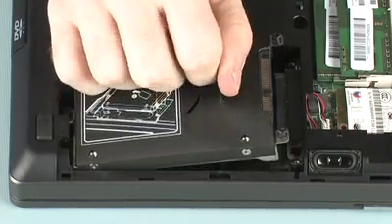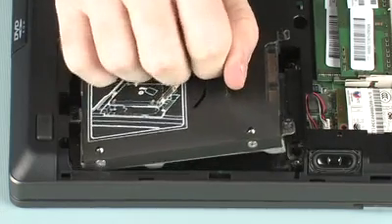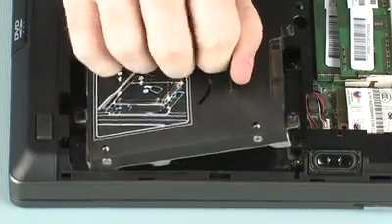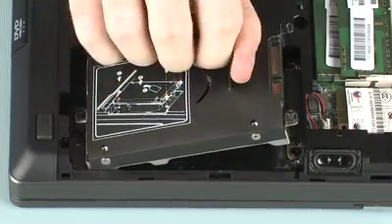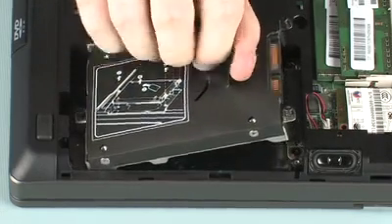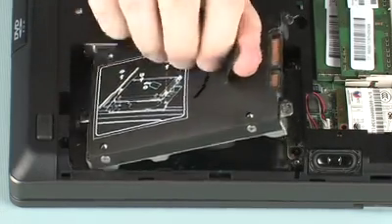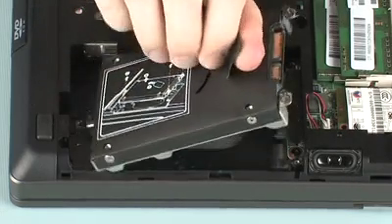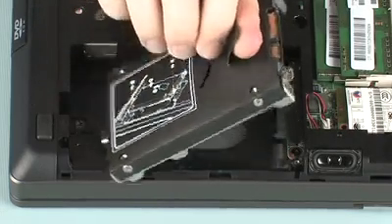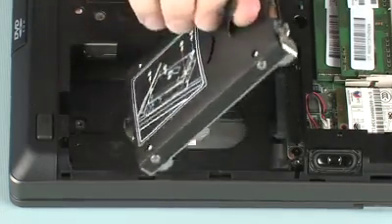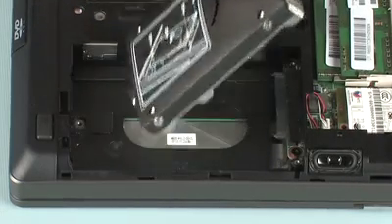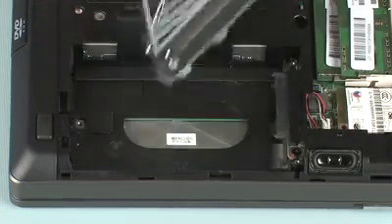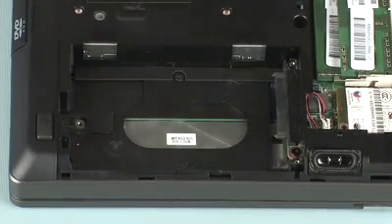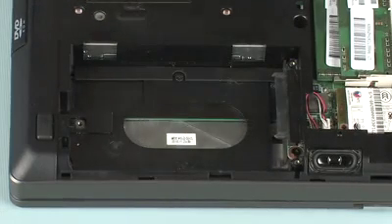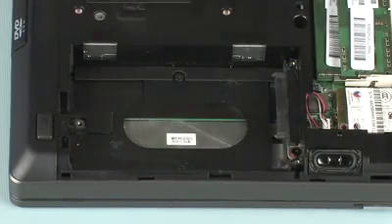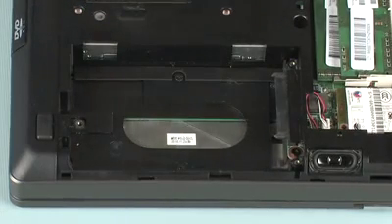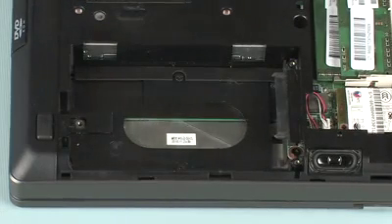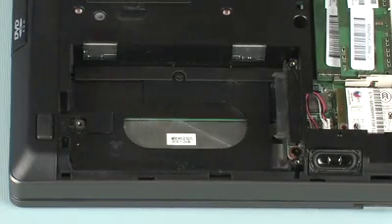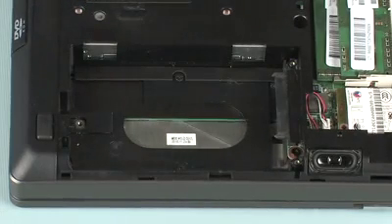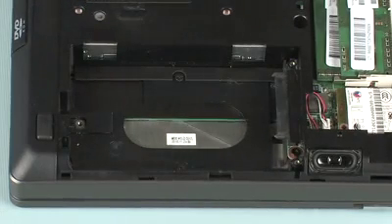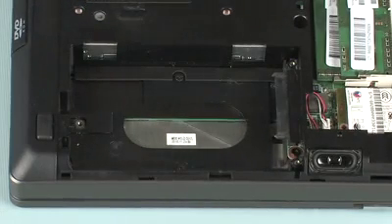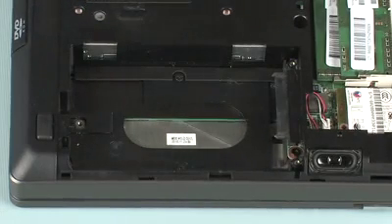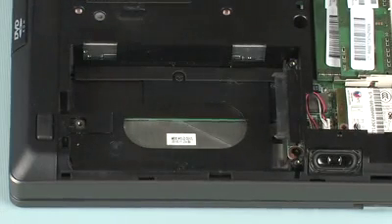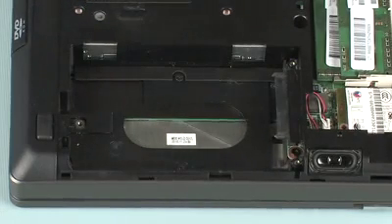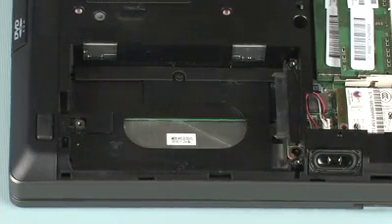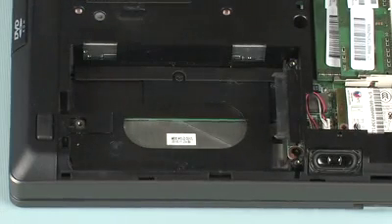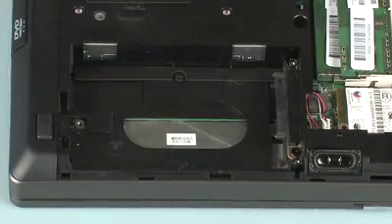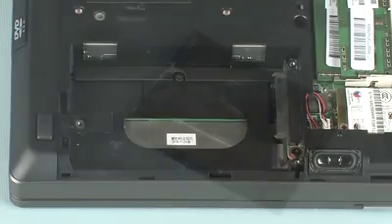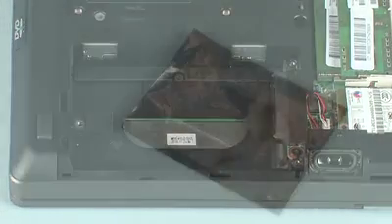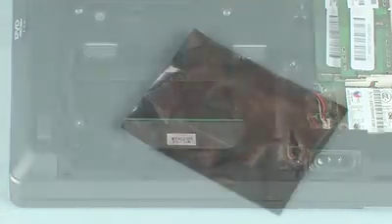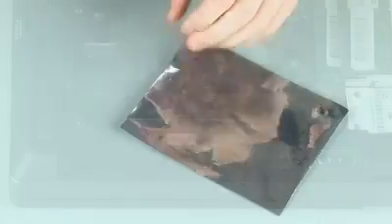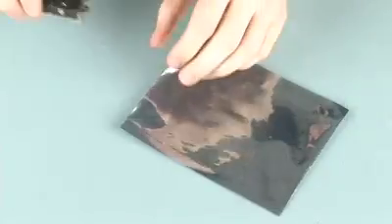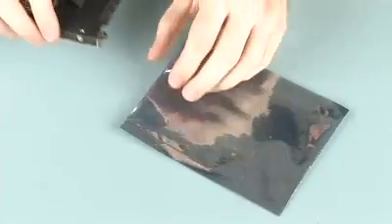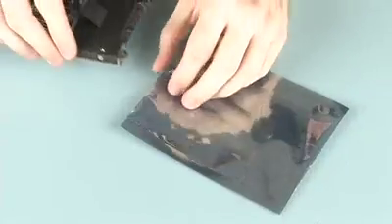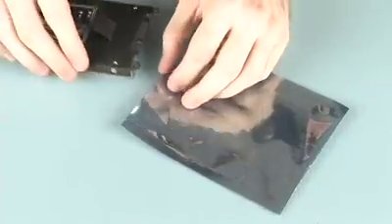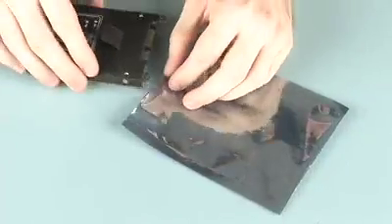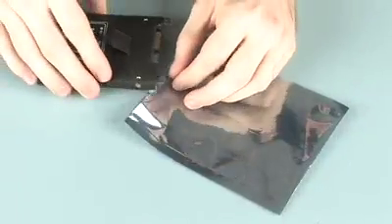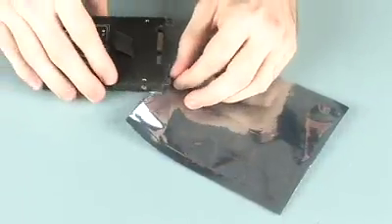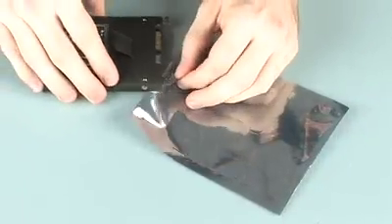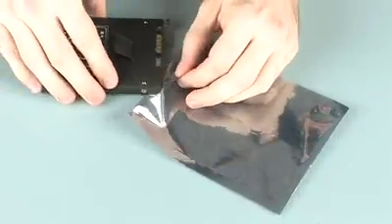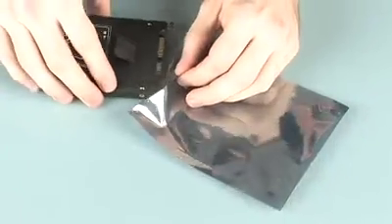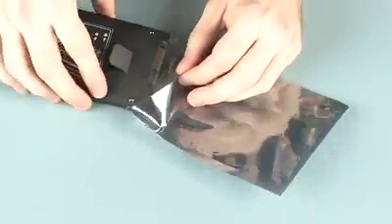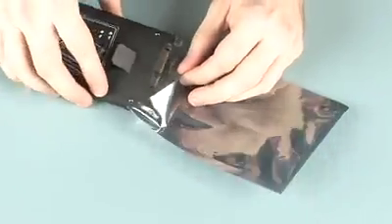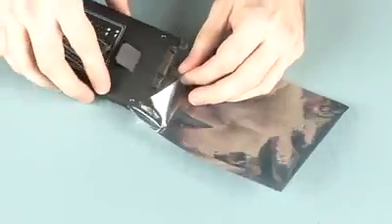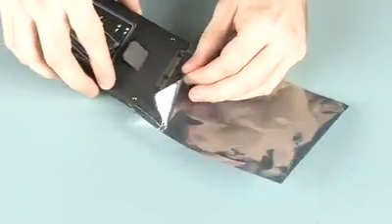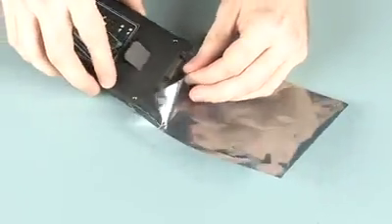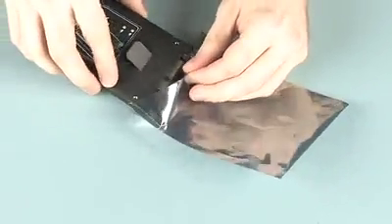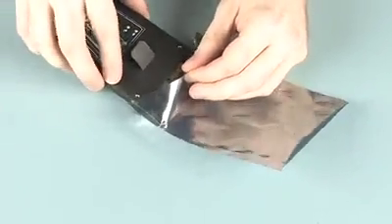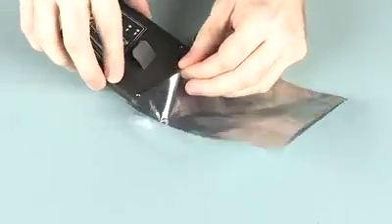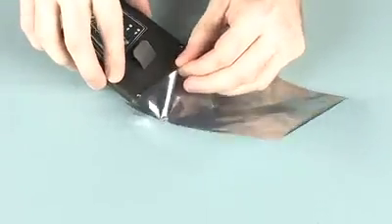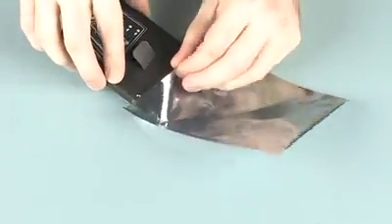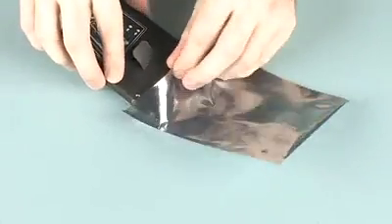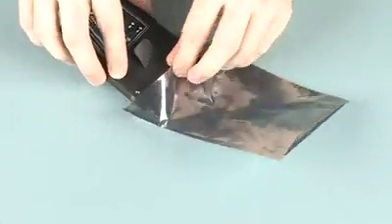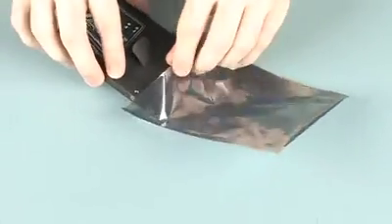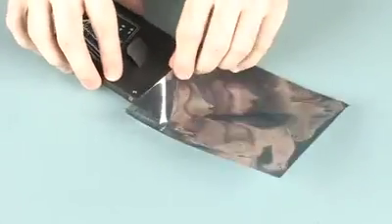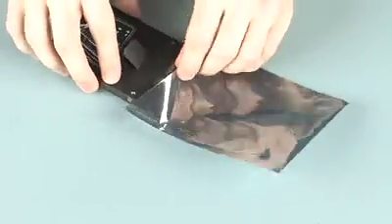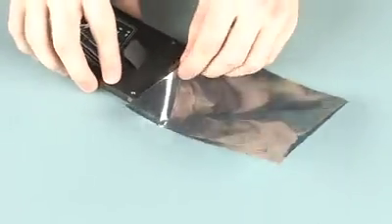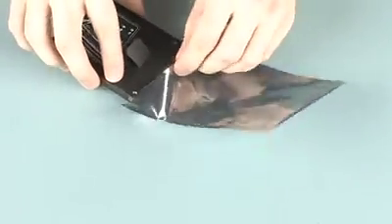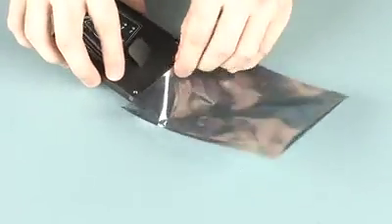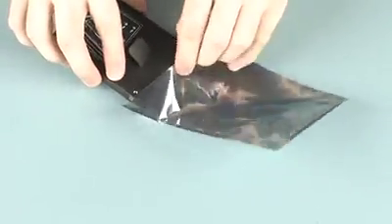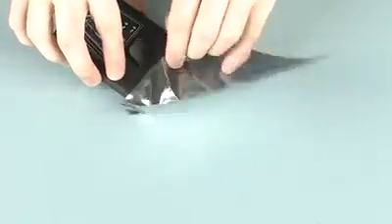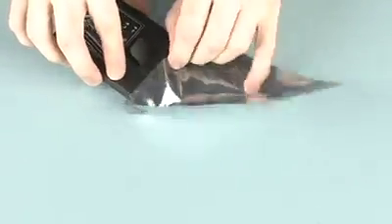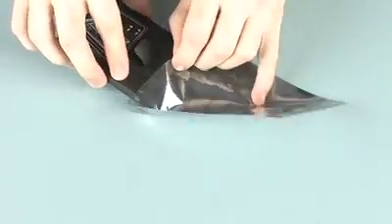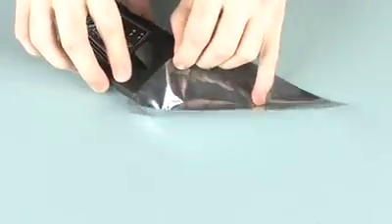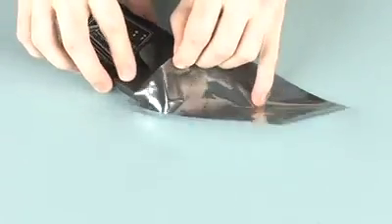Lift the hard disk drive out of the hard disk drive bay. Place the hard disk drive in a static dissipative bag.